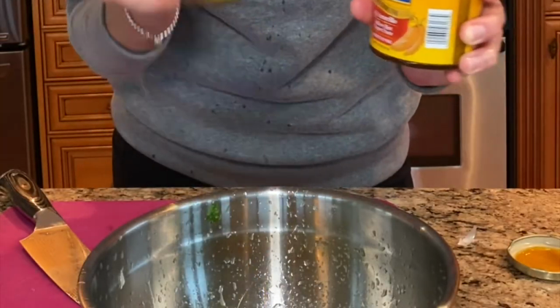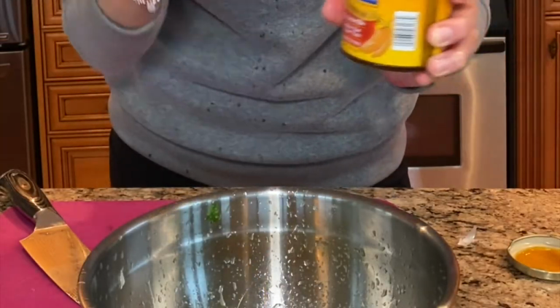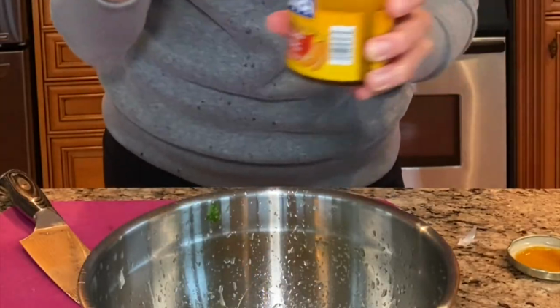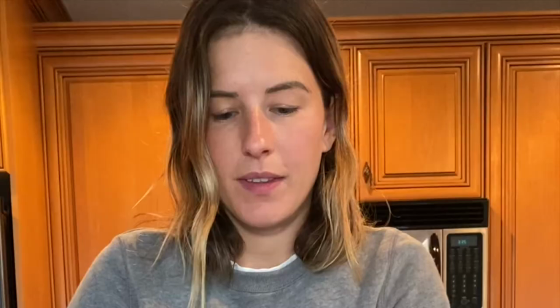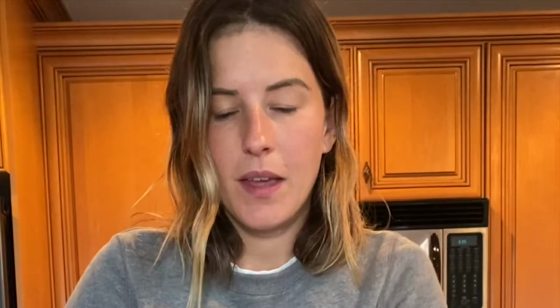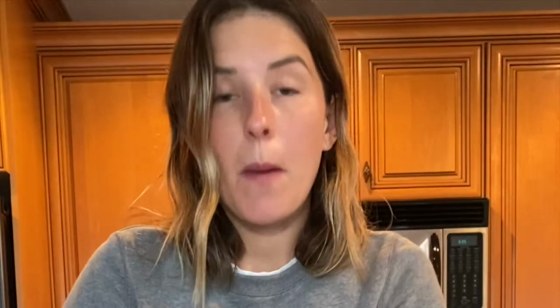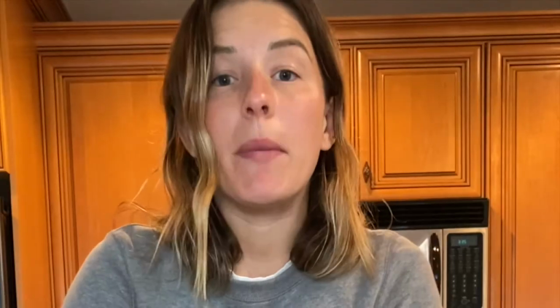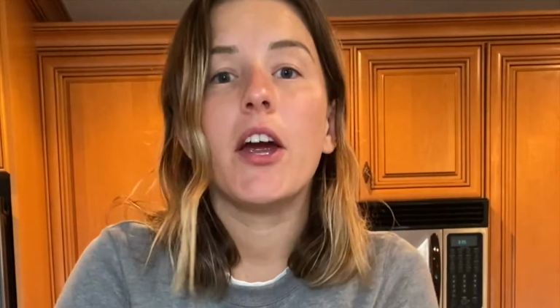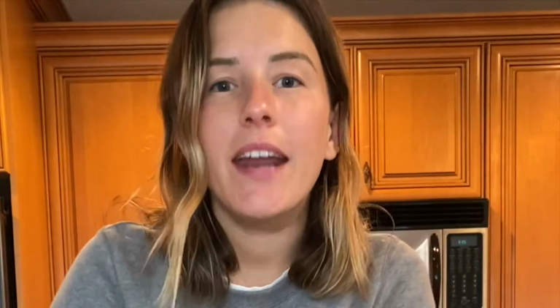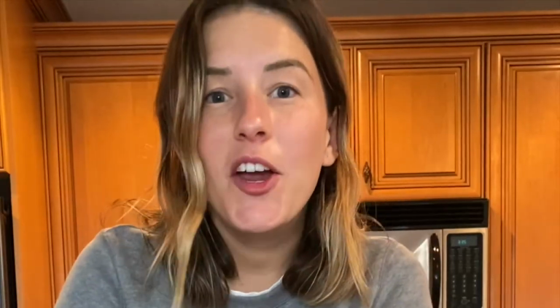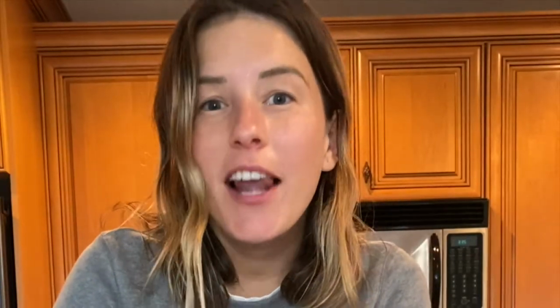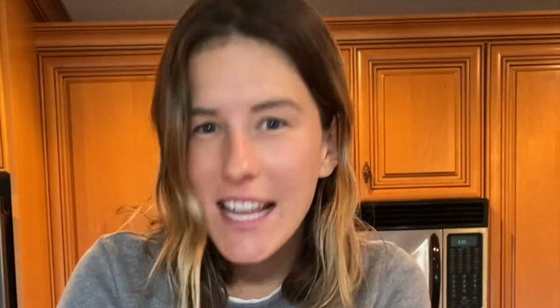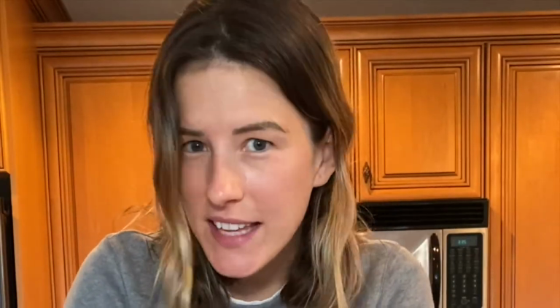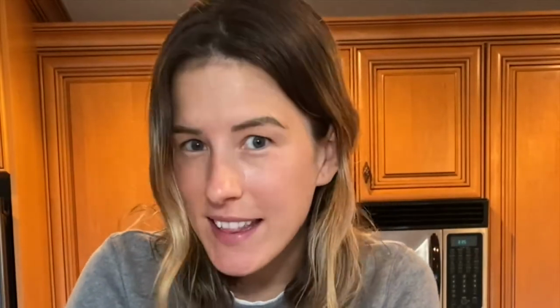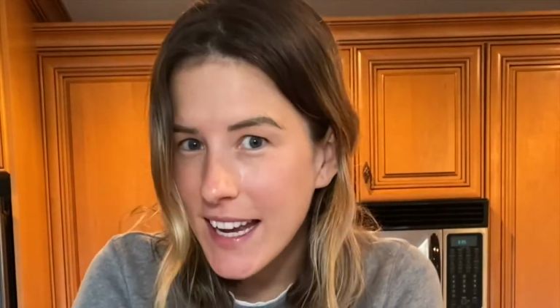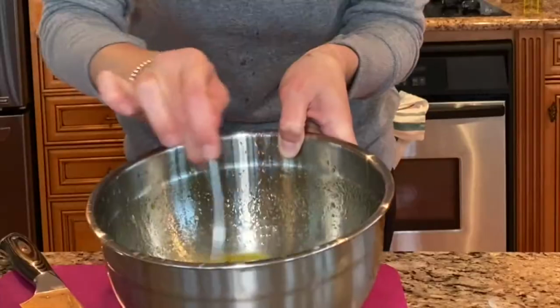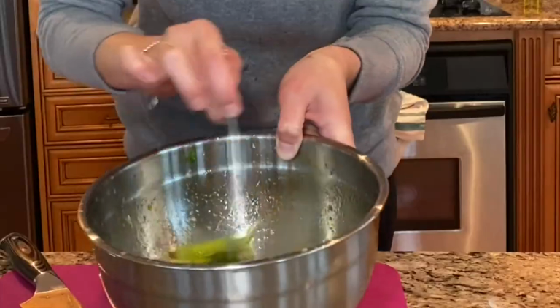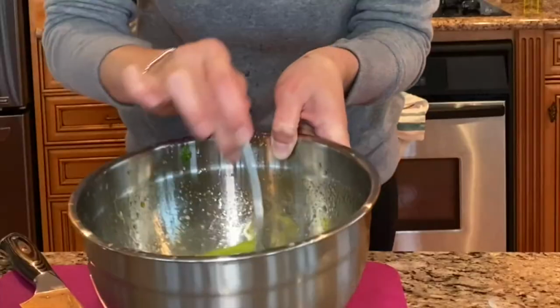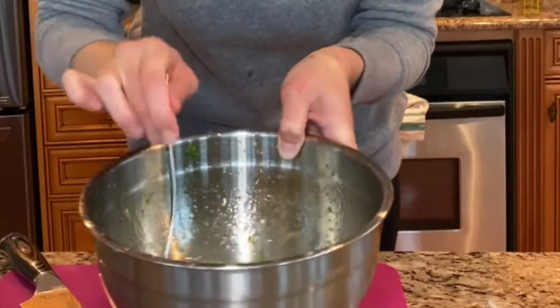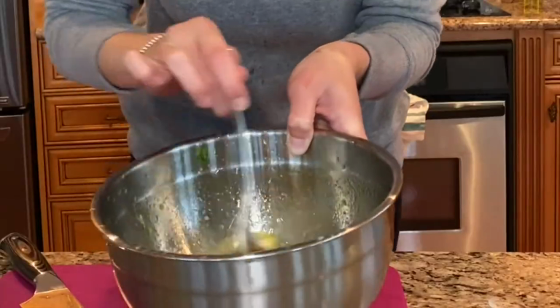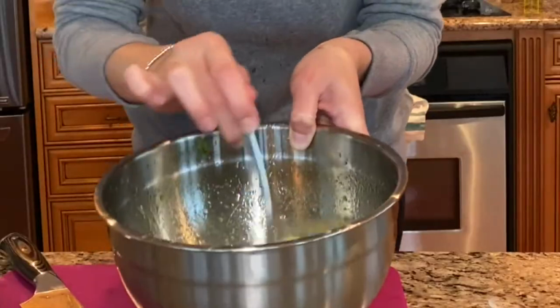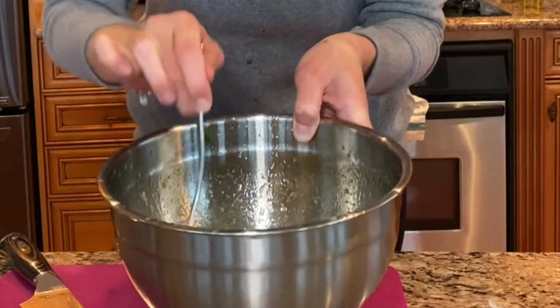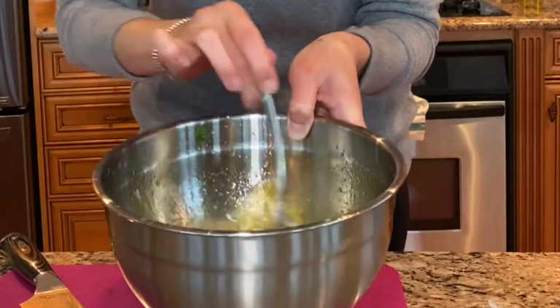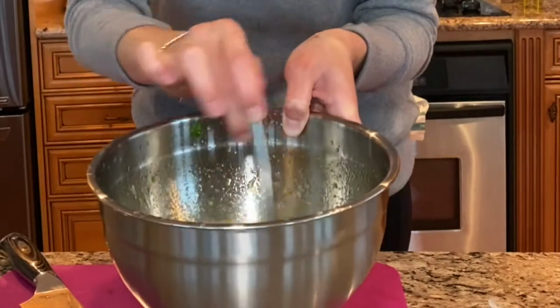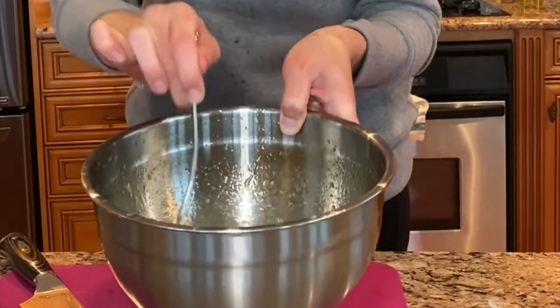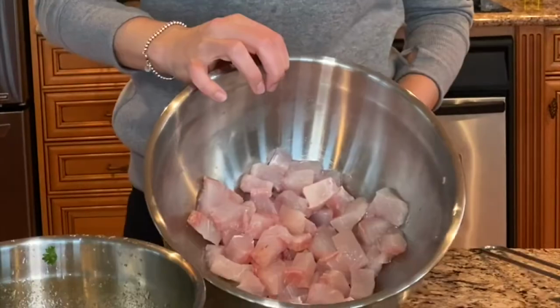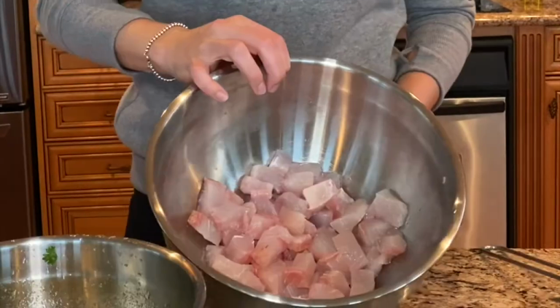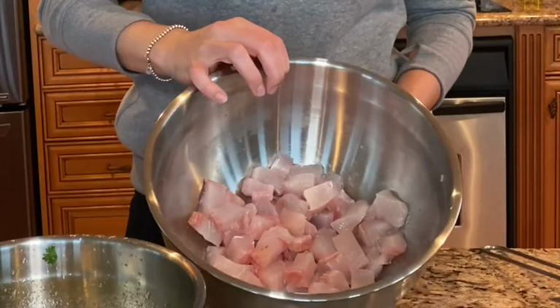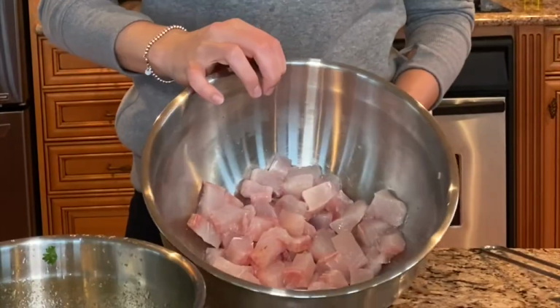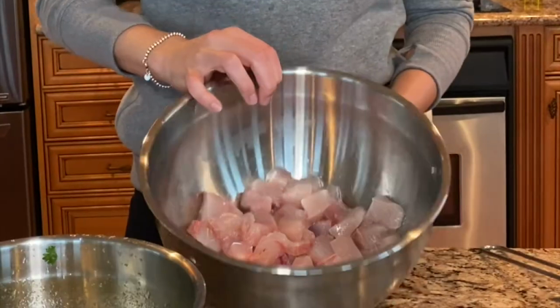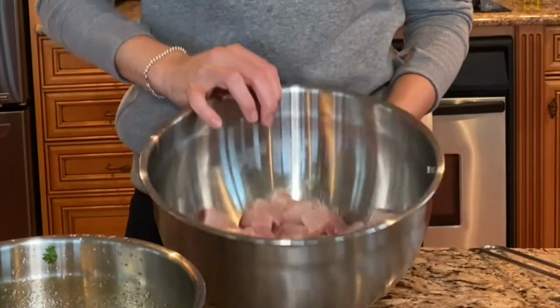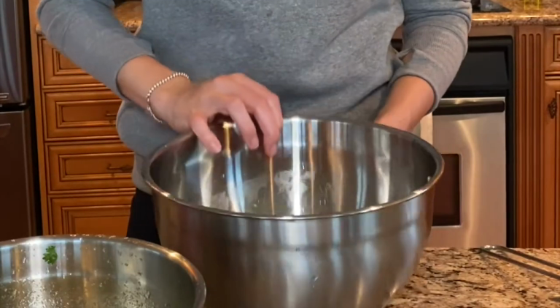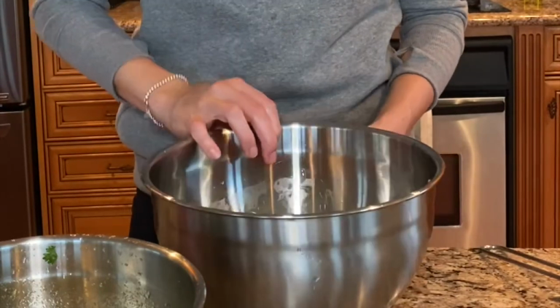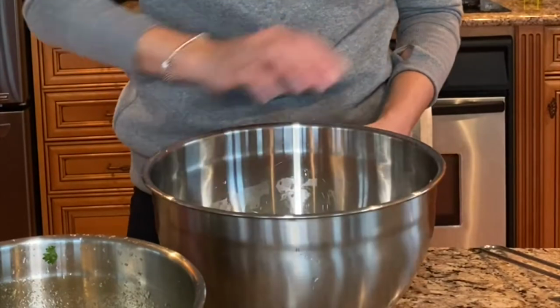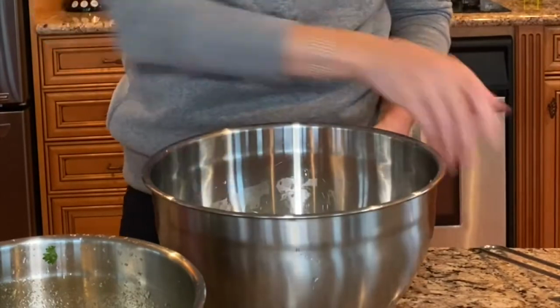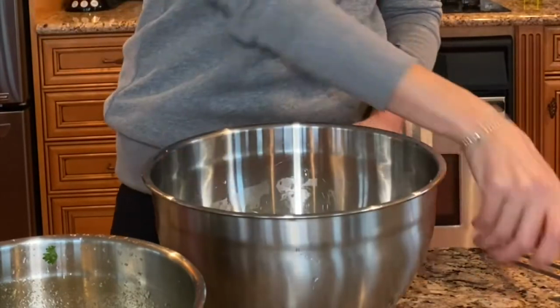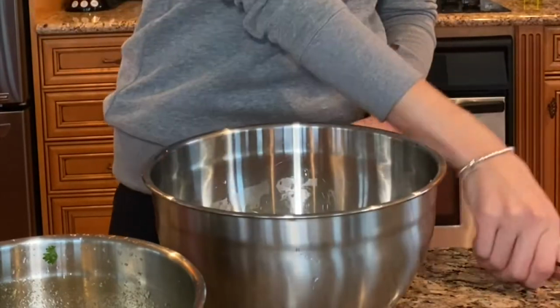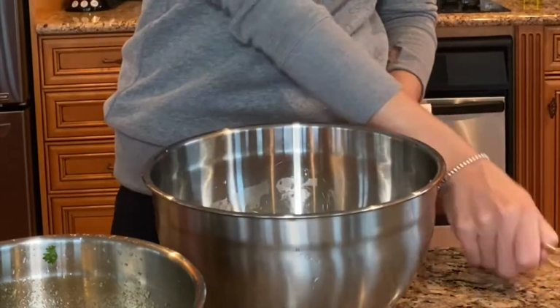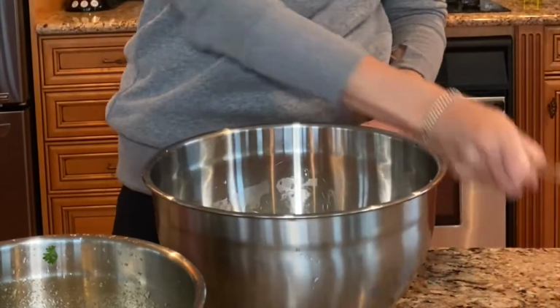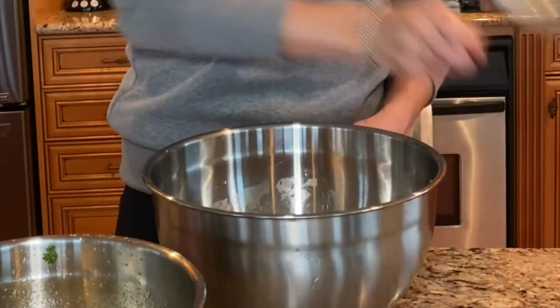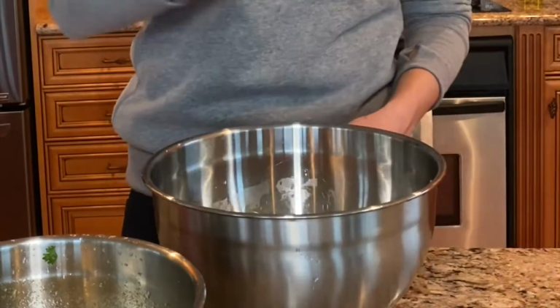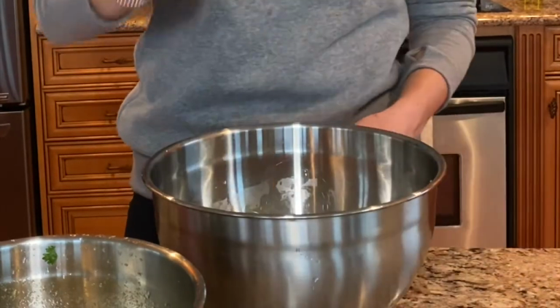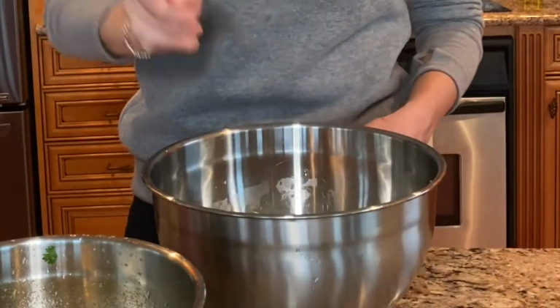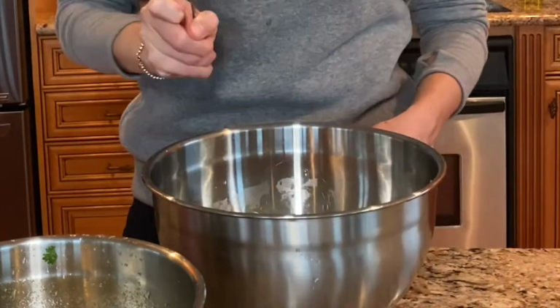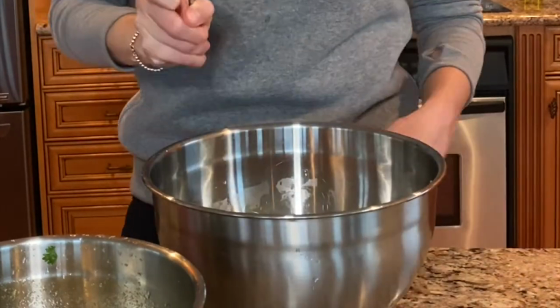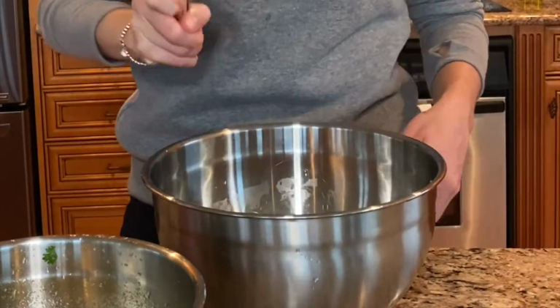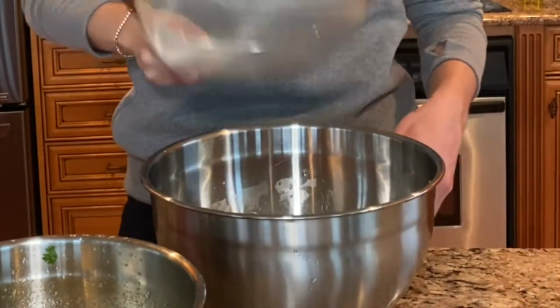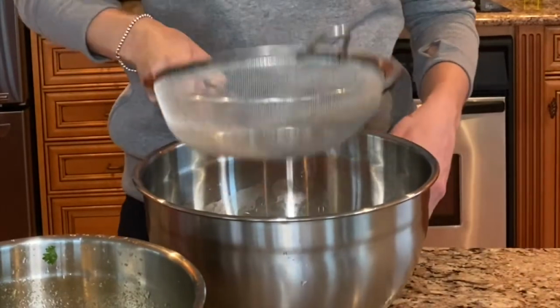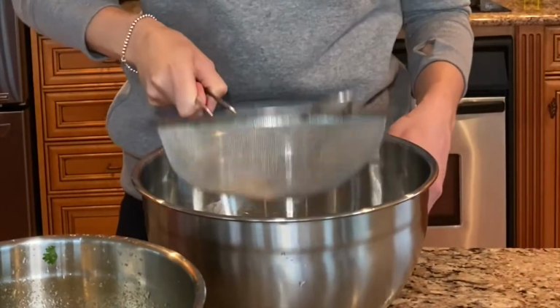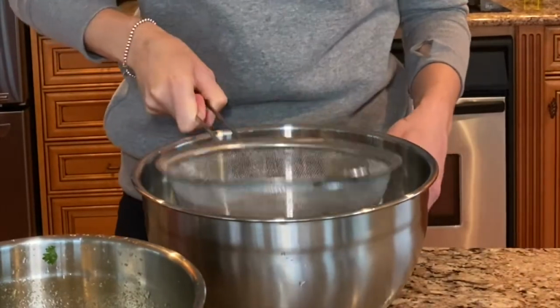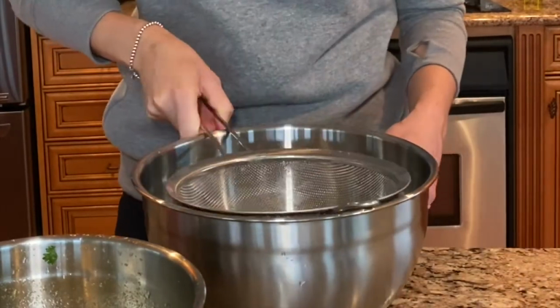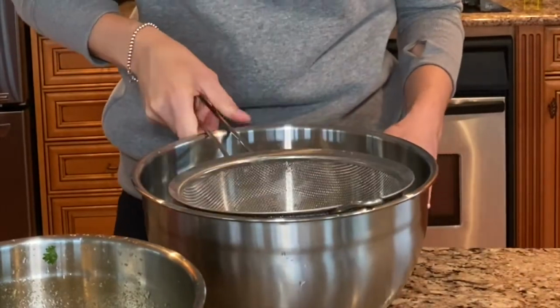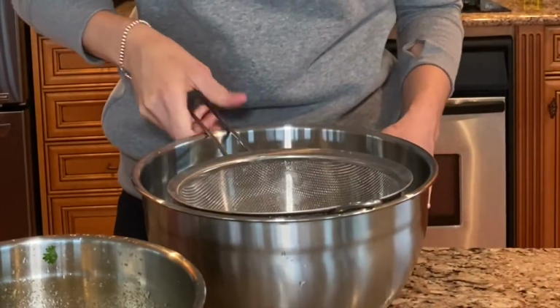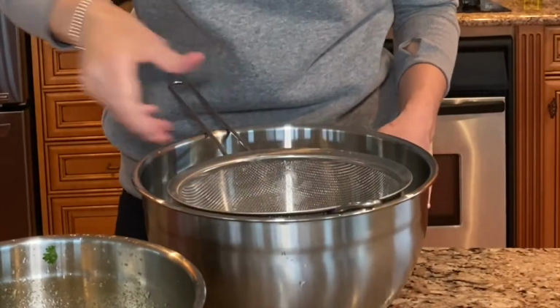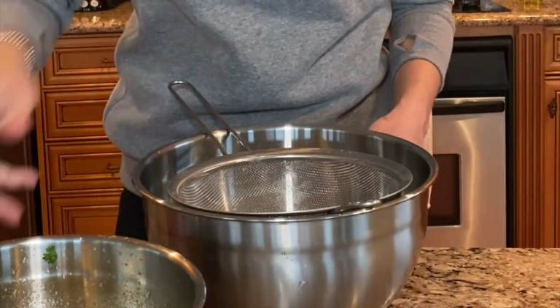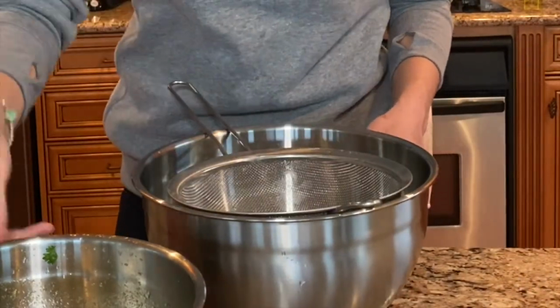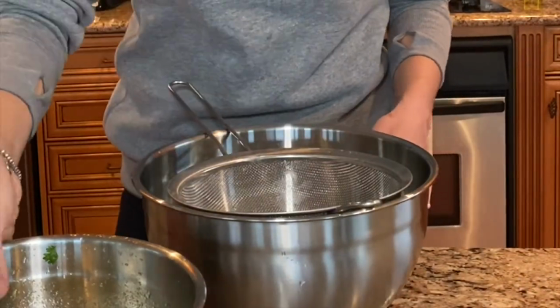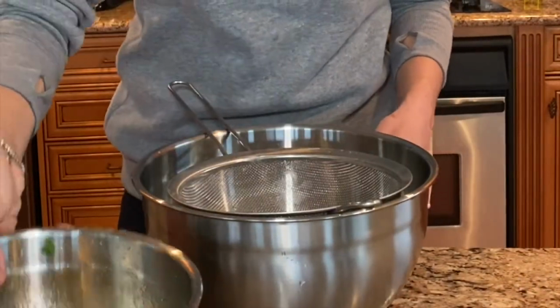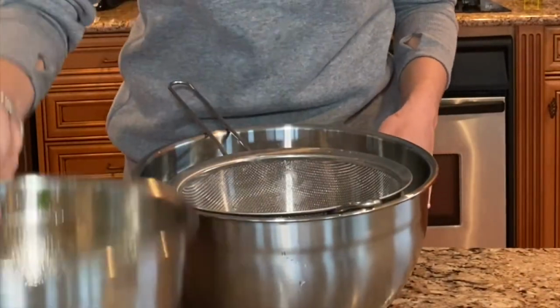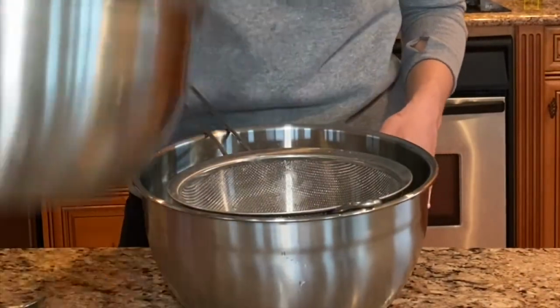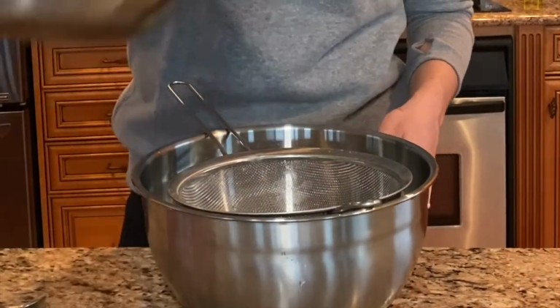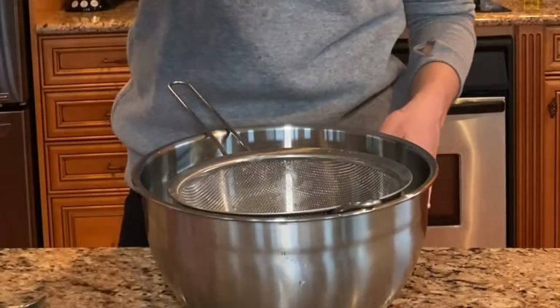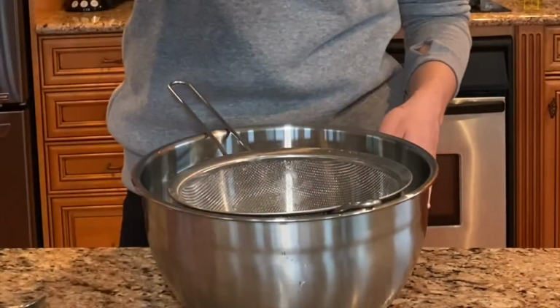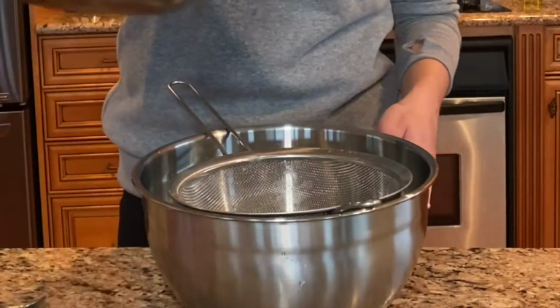Marinate your leche de tigre for five minutes. Fish, strainer, leche de tigre.